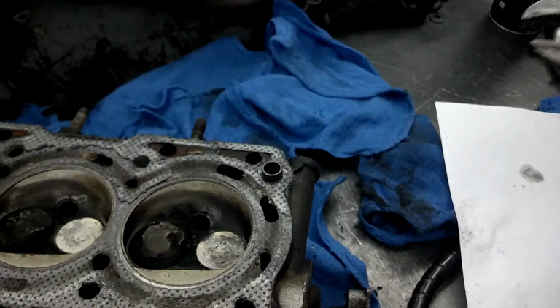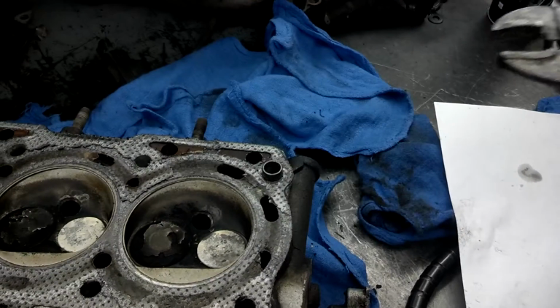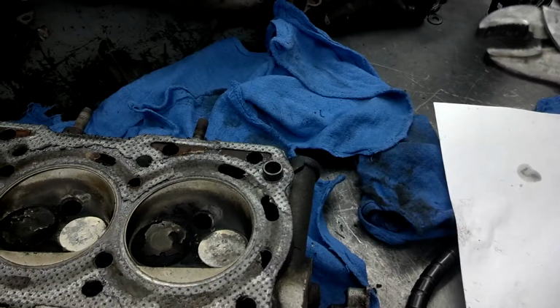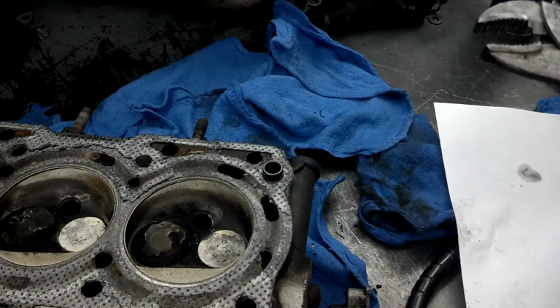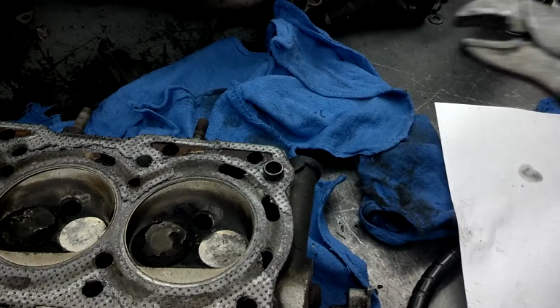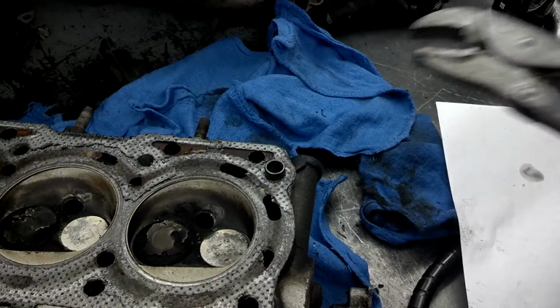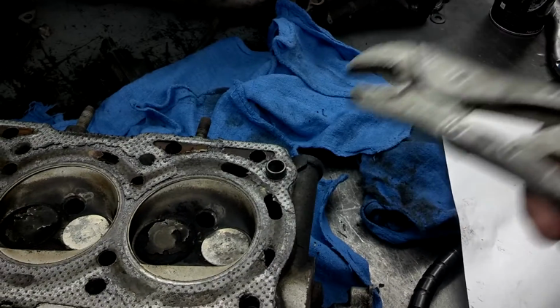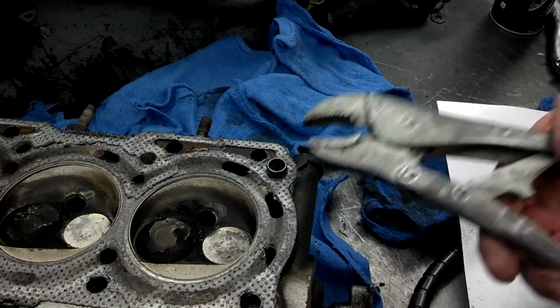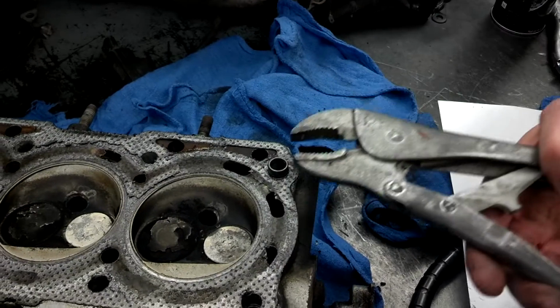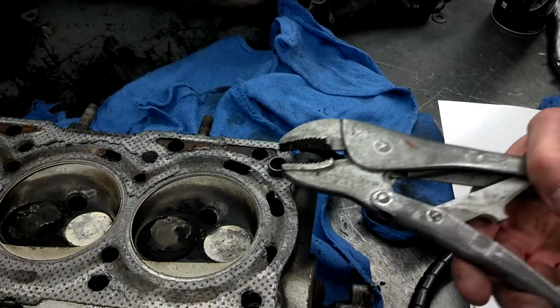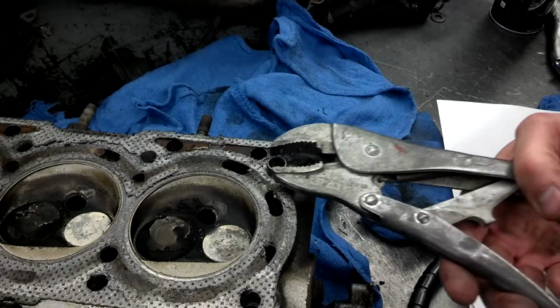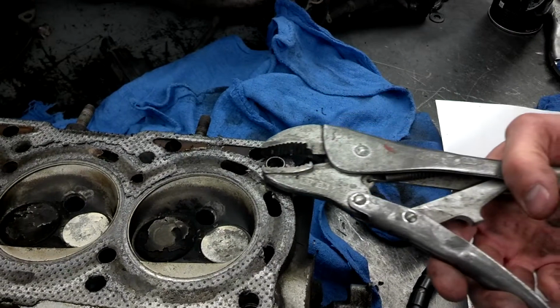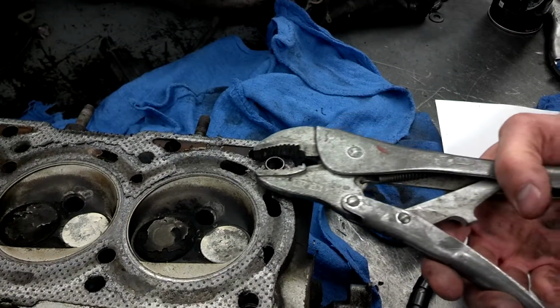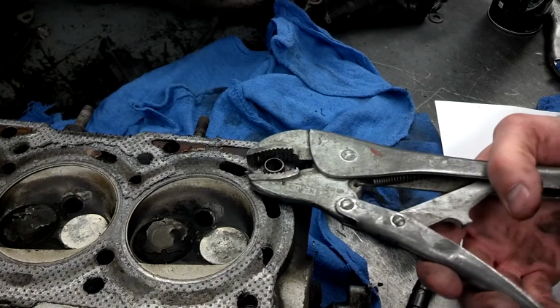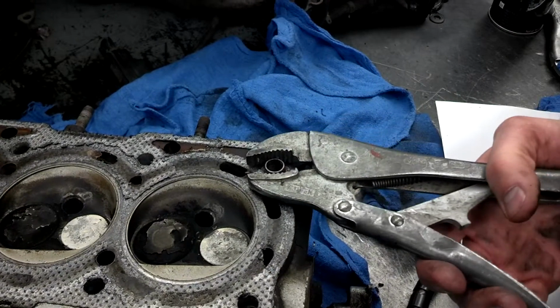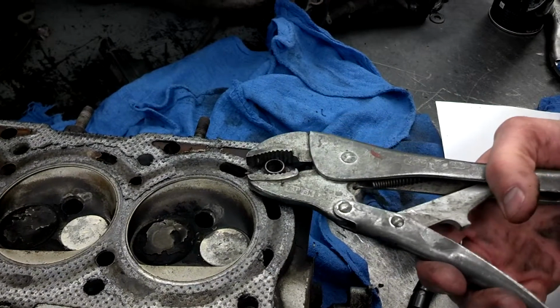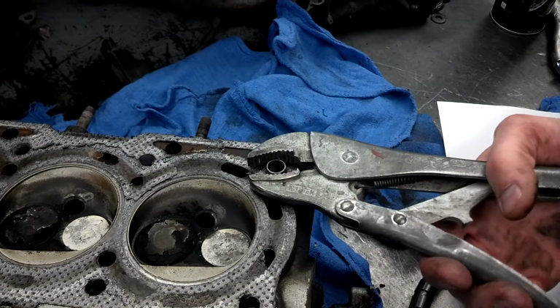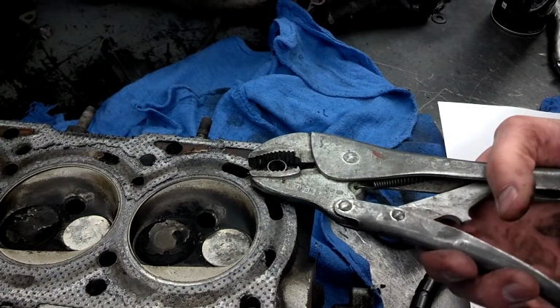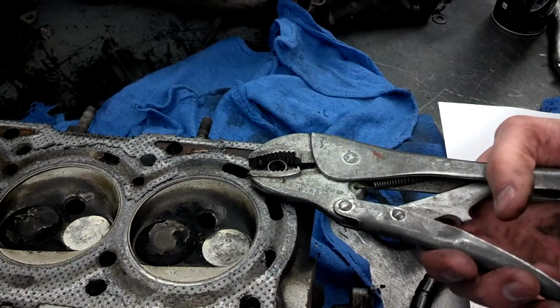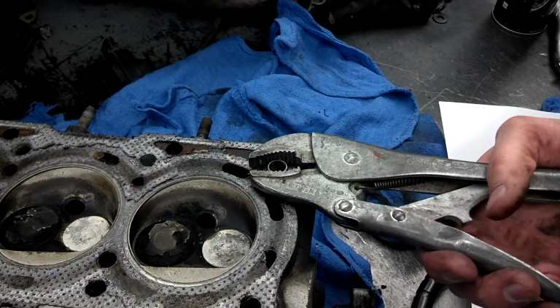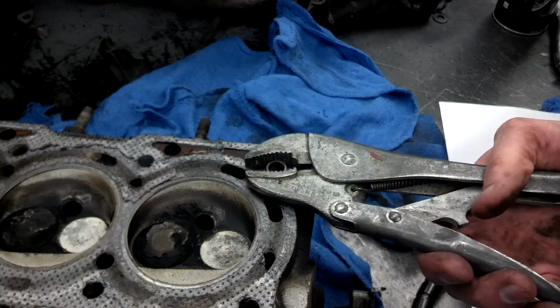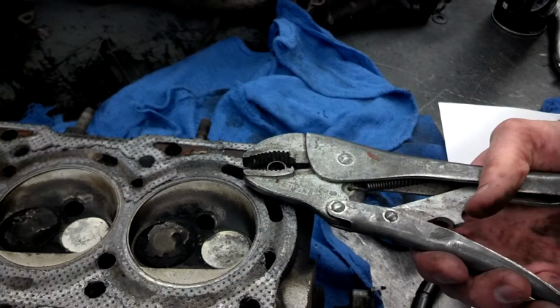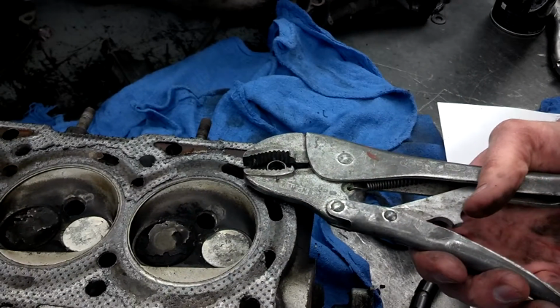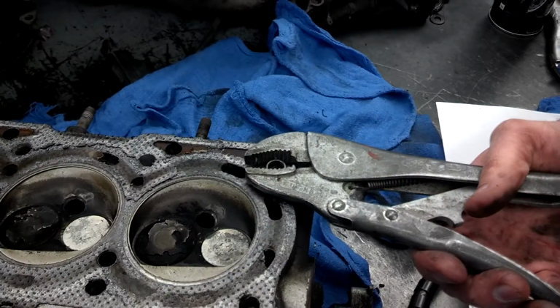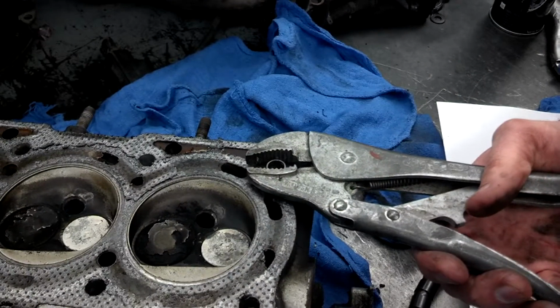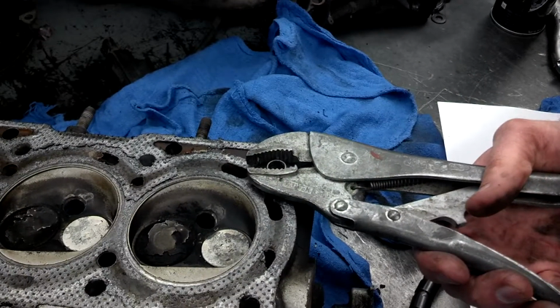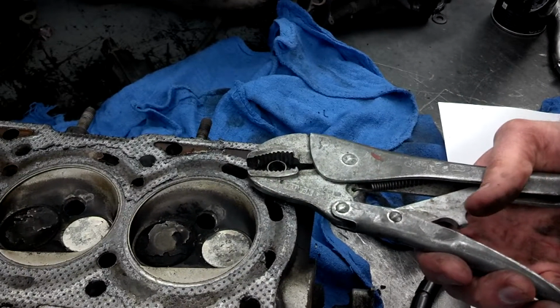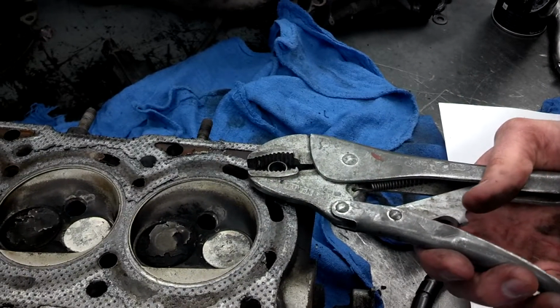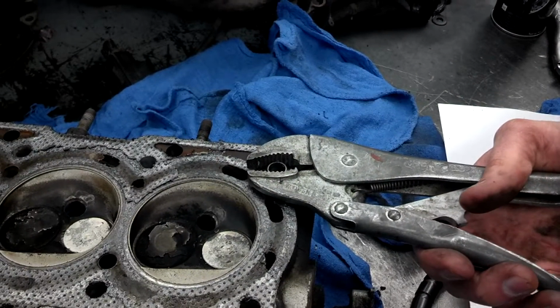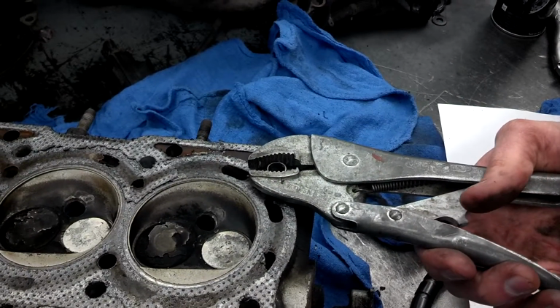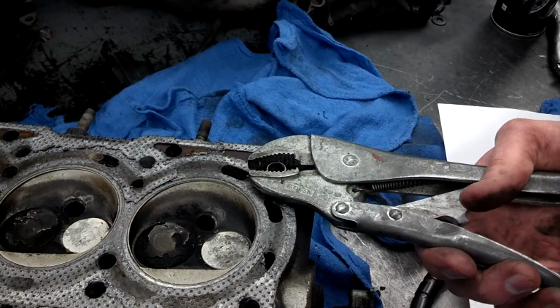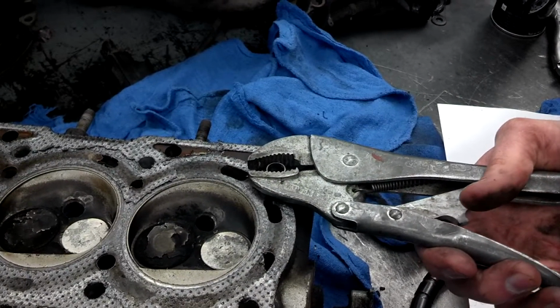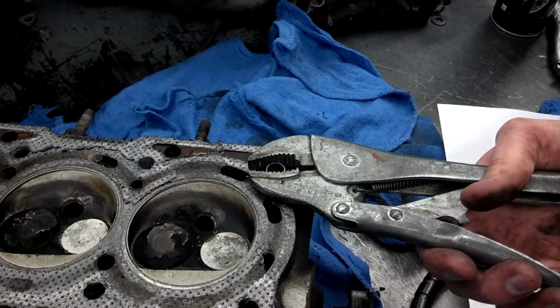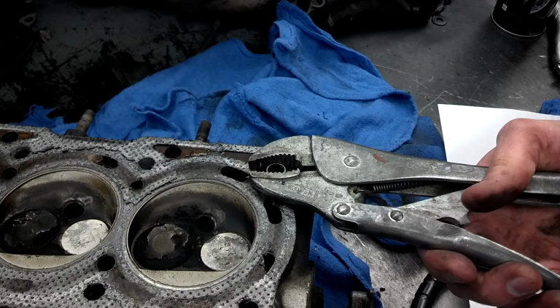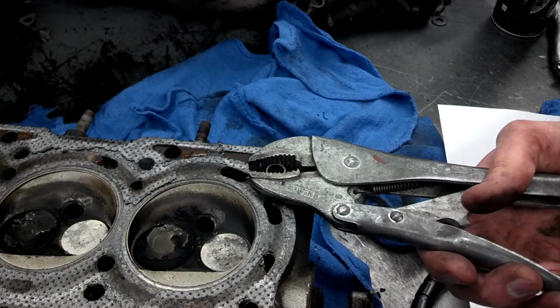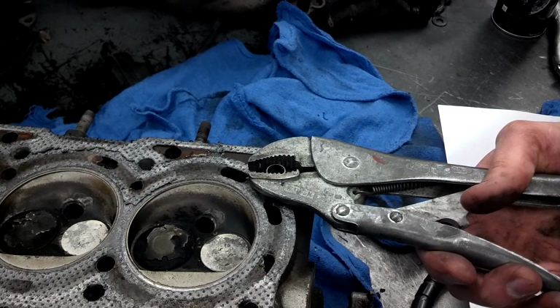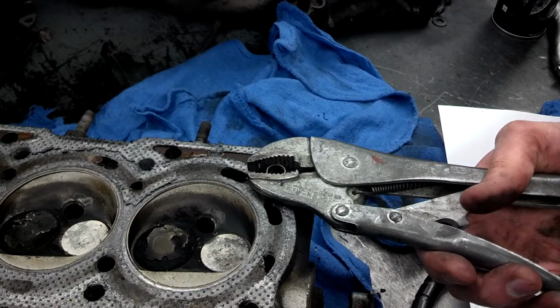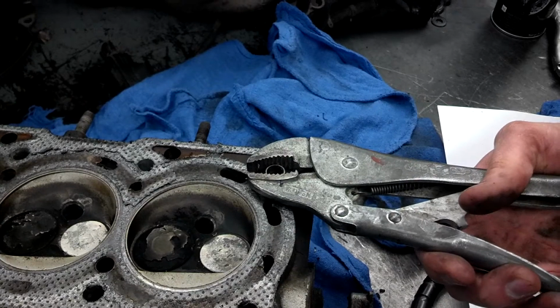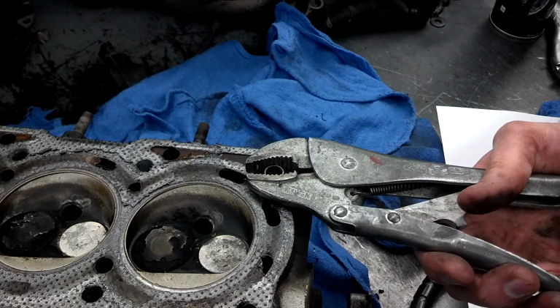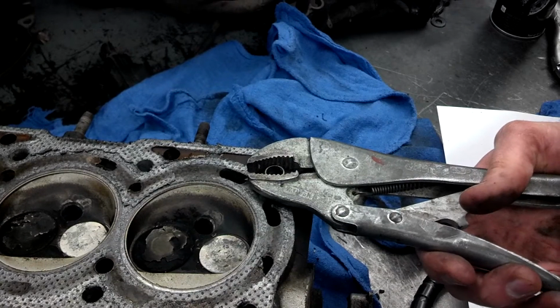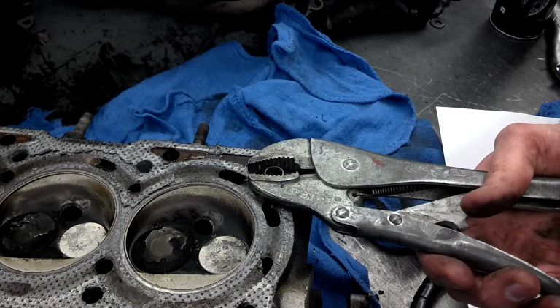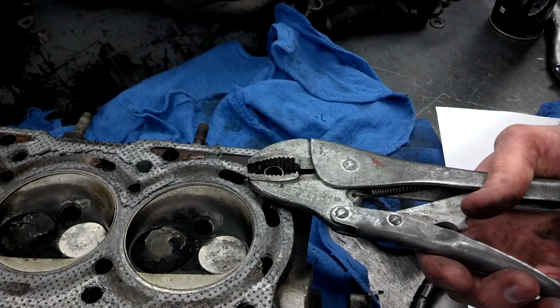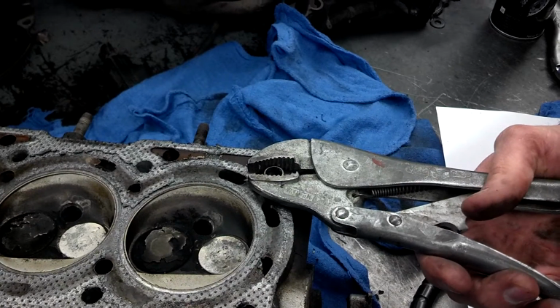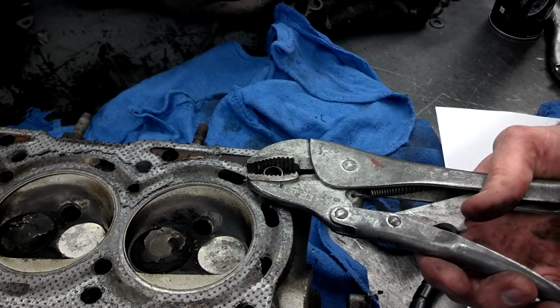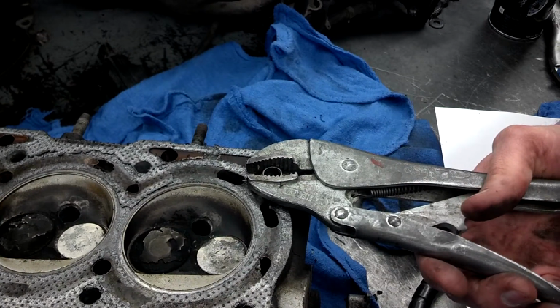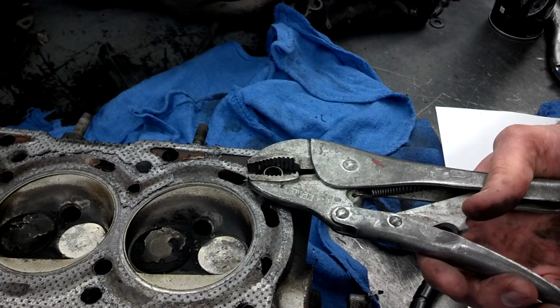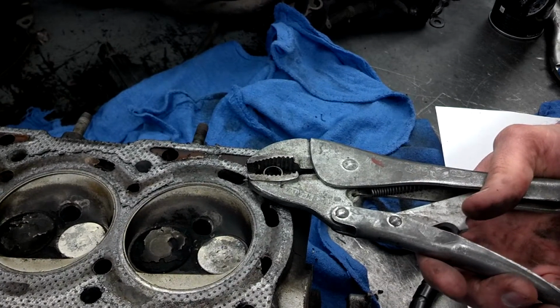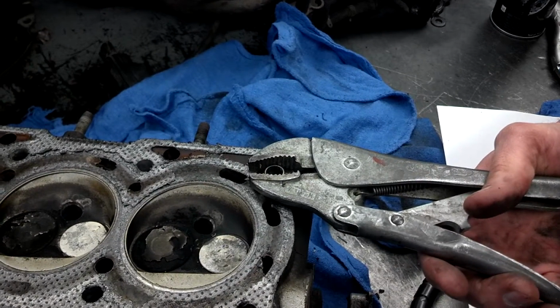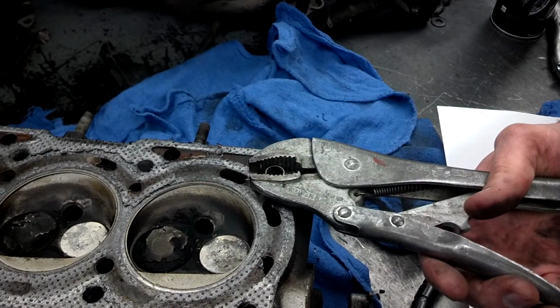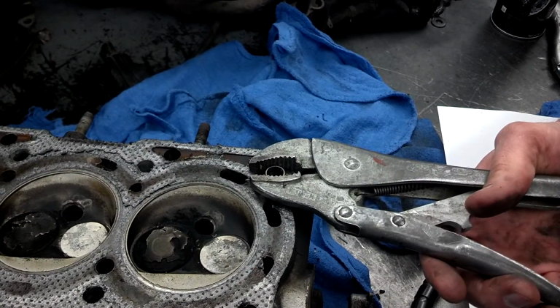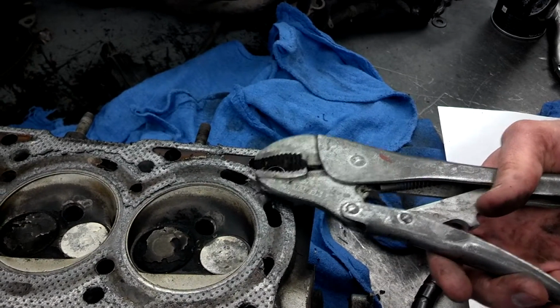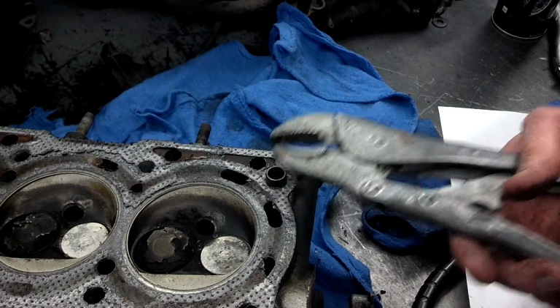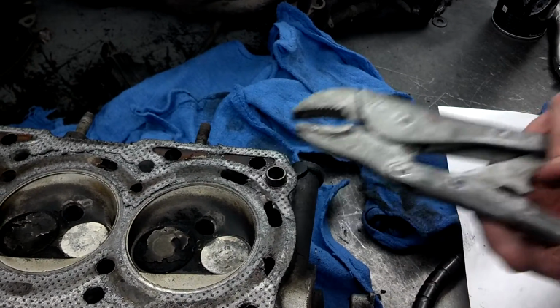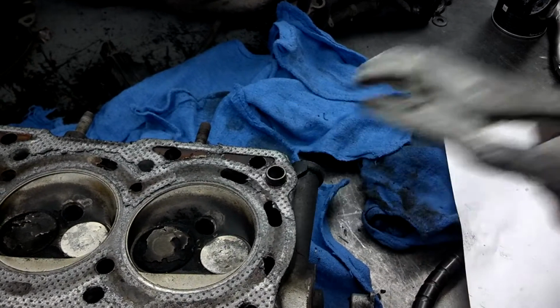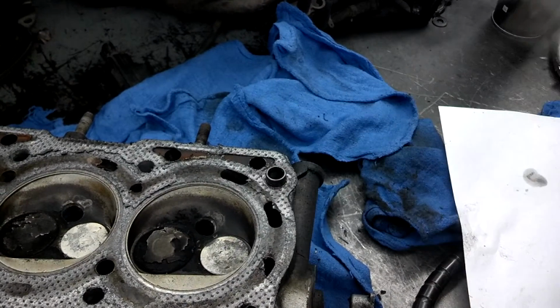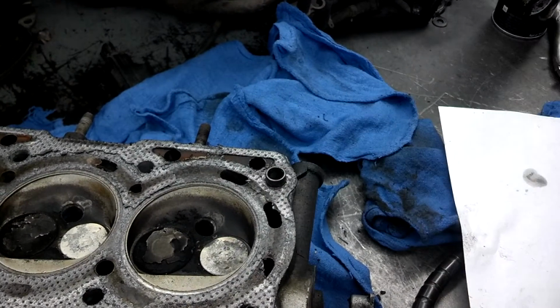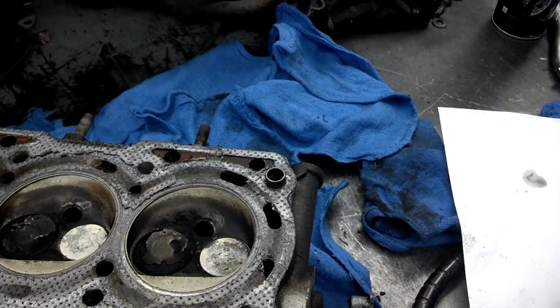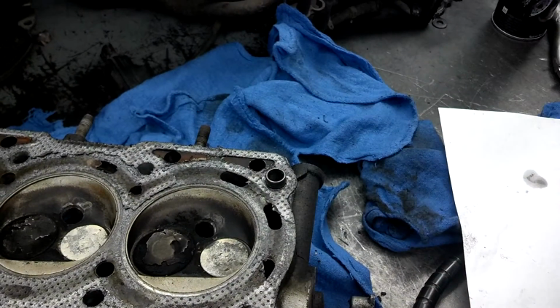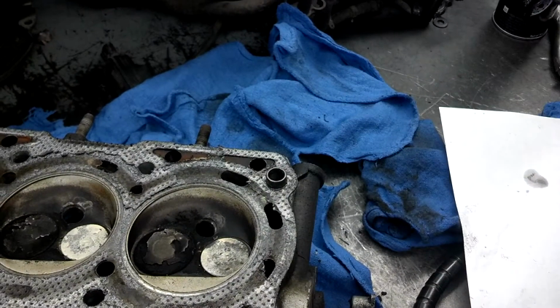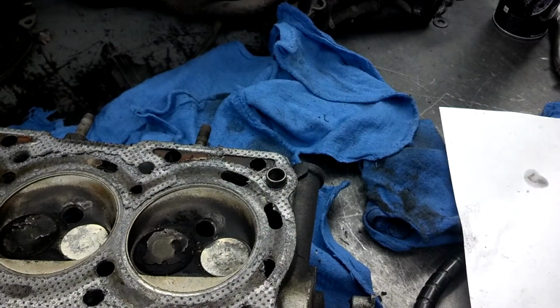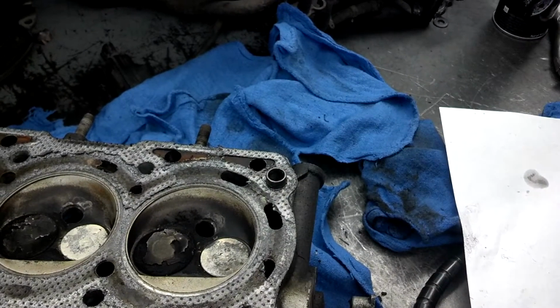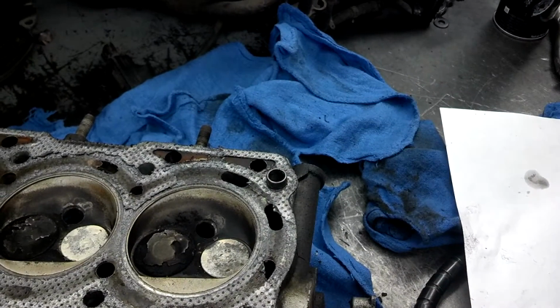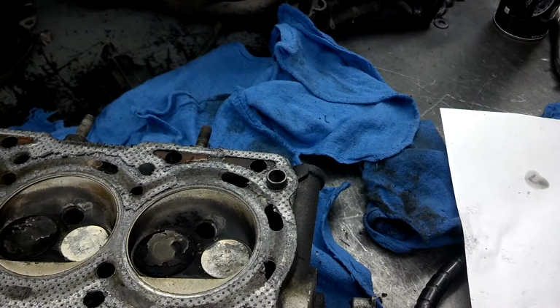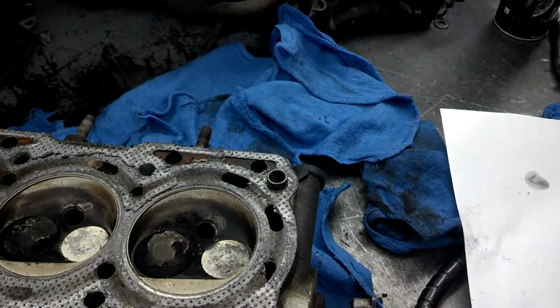You could grab this with pliers. The problem is if you were to squeeze that, it would crush the dowel. It would mangle it, and you need it later when you reassemble.